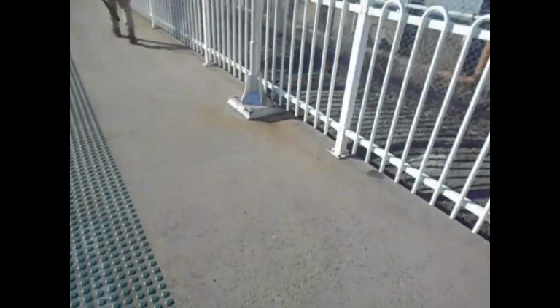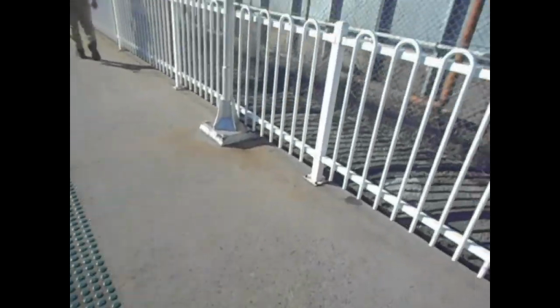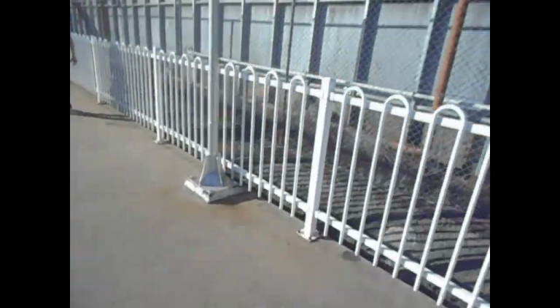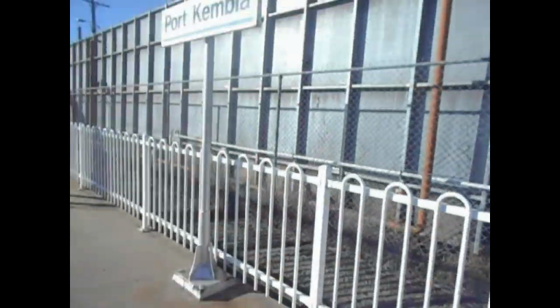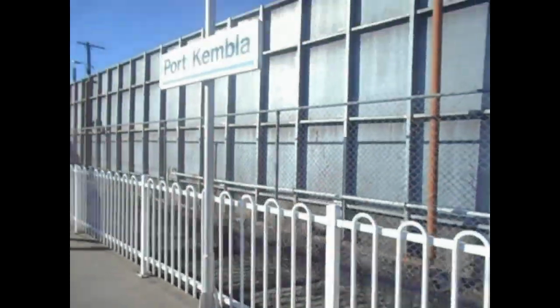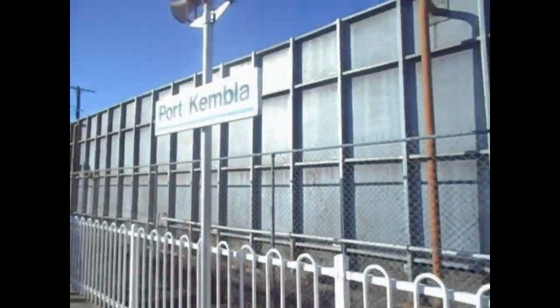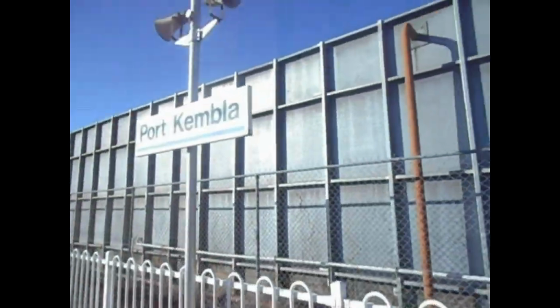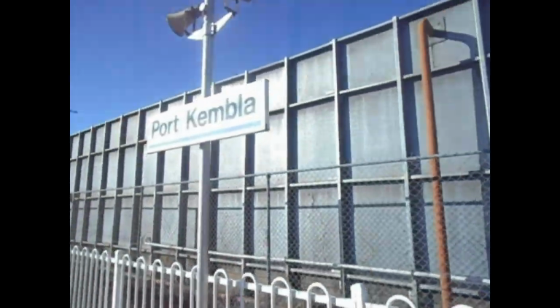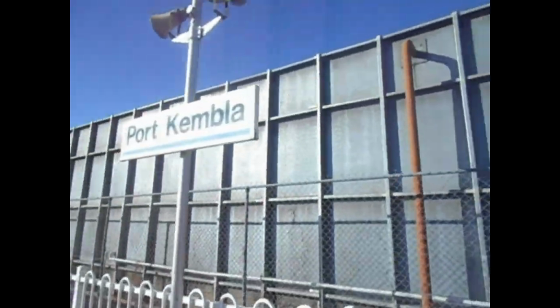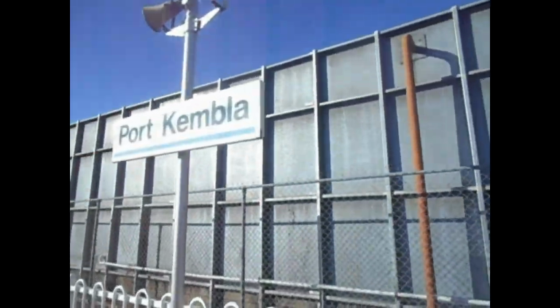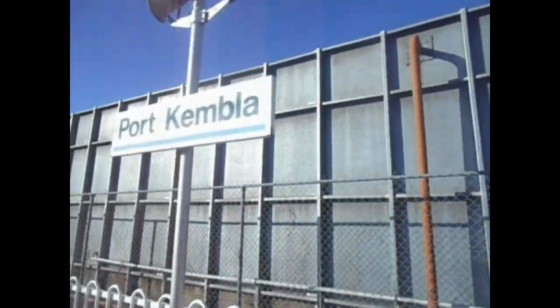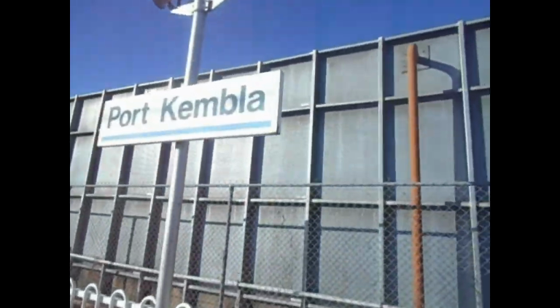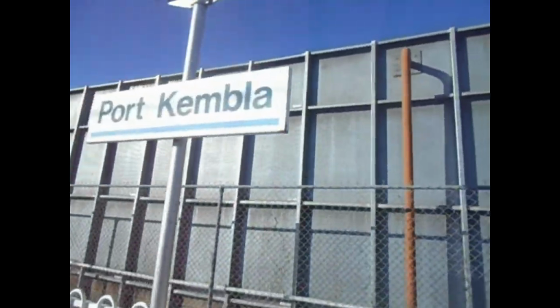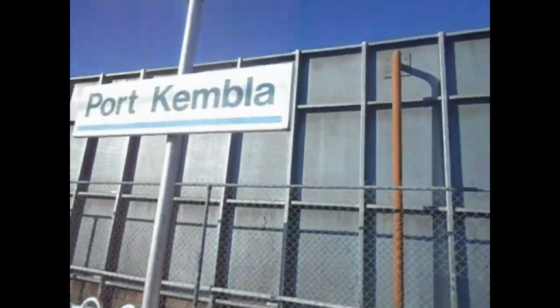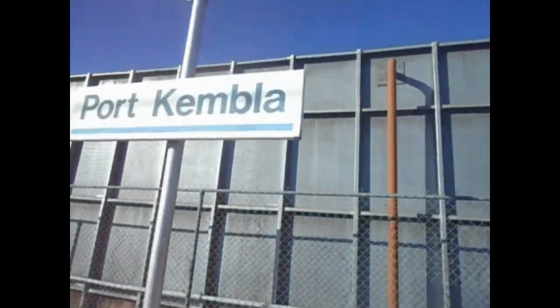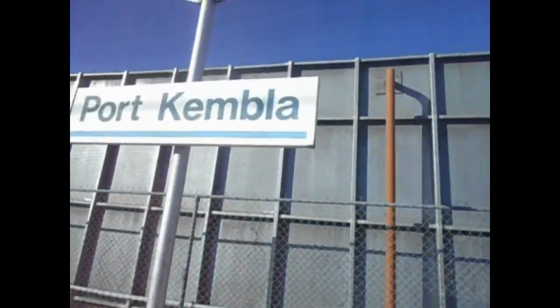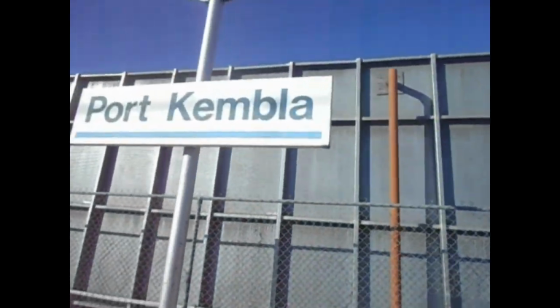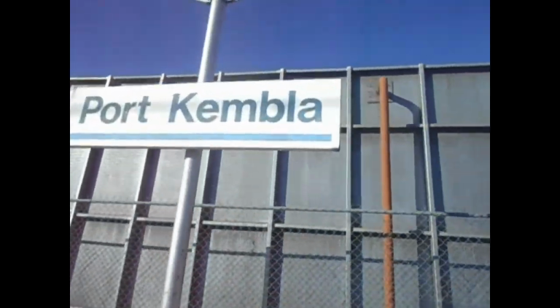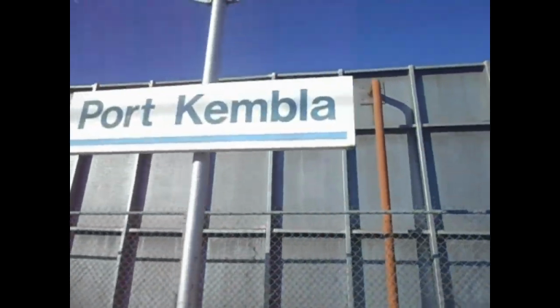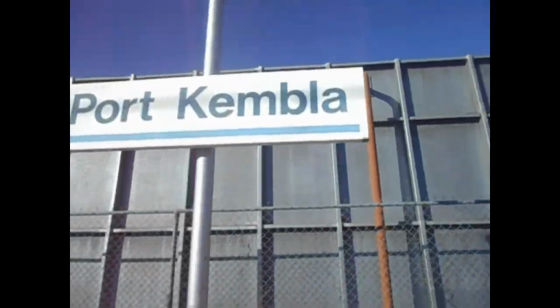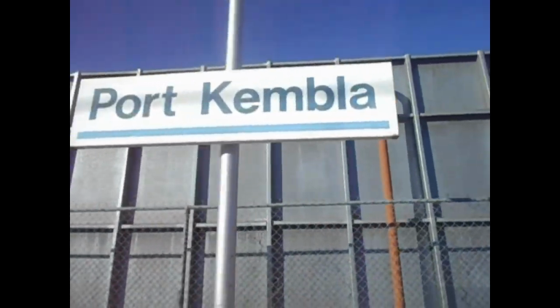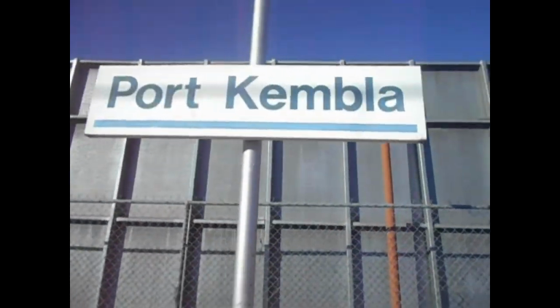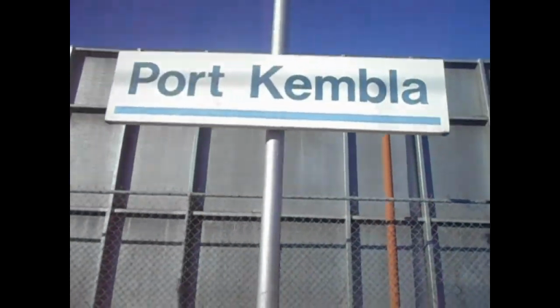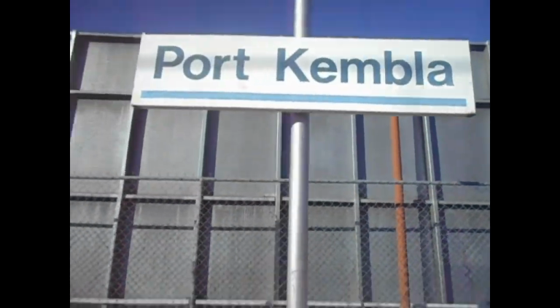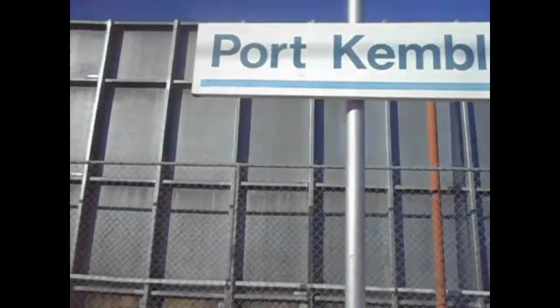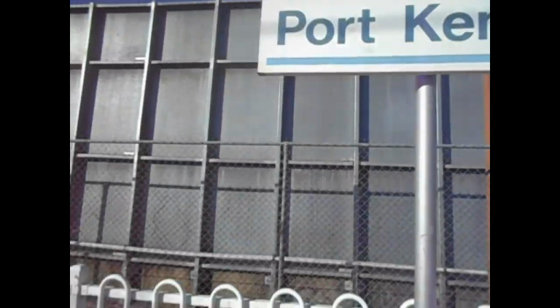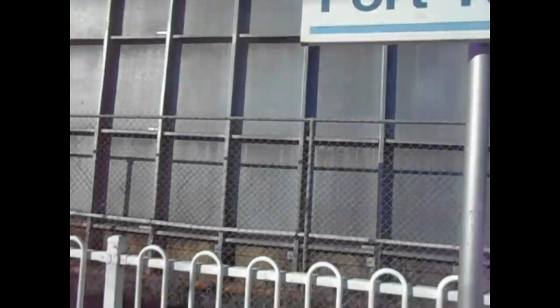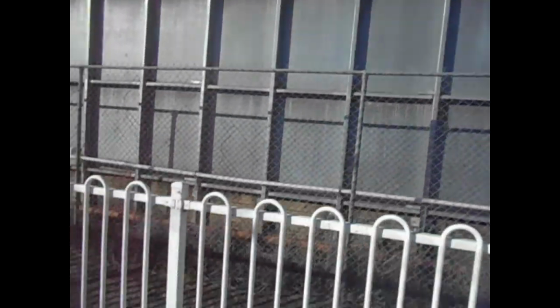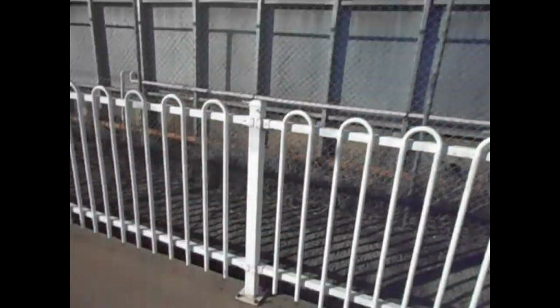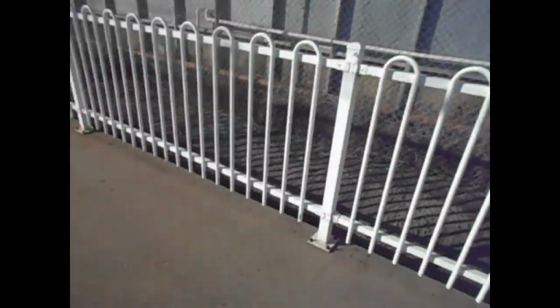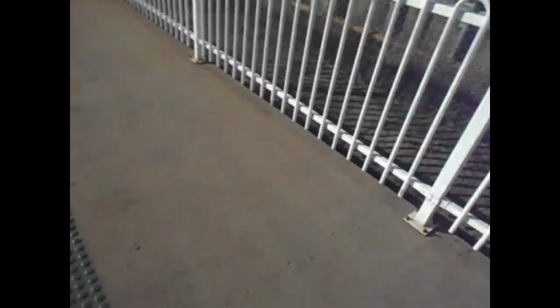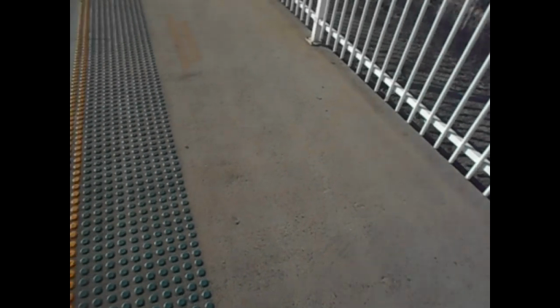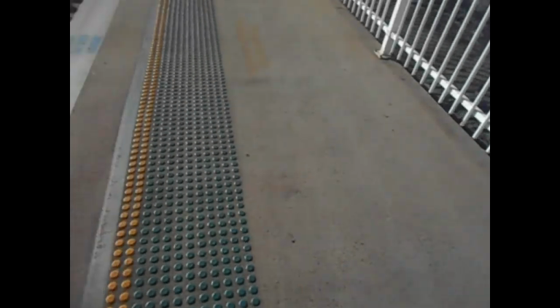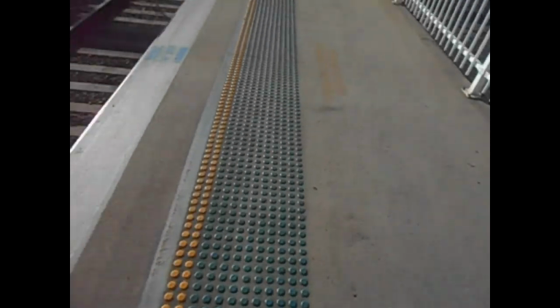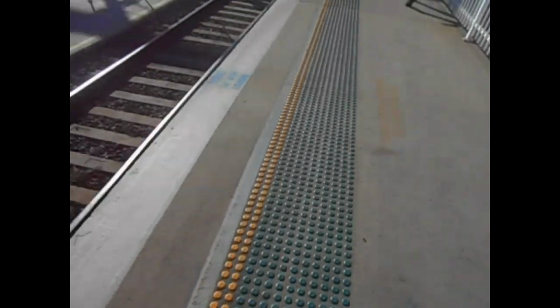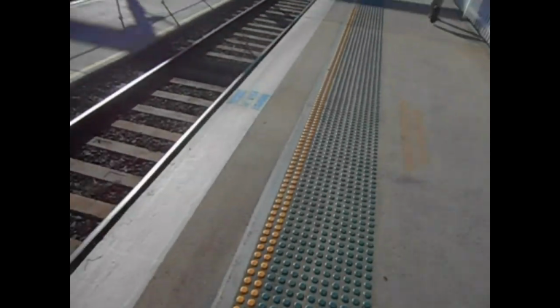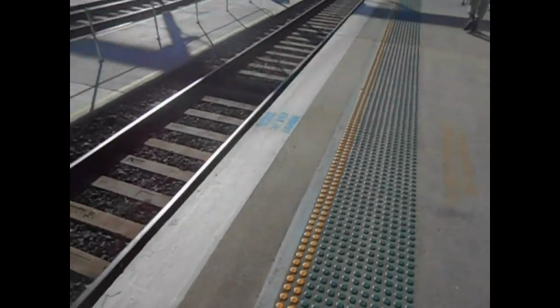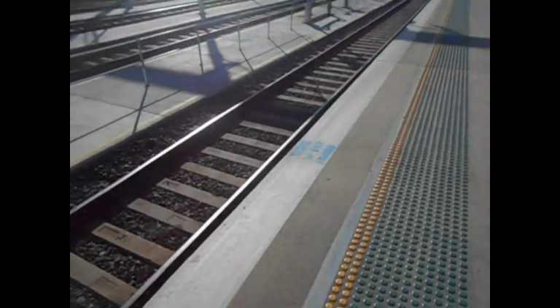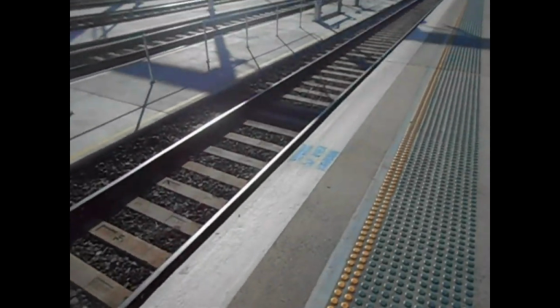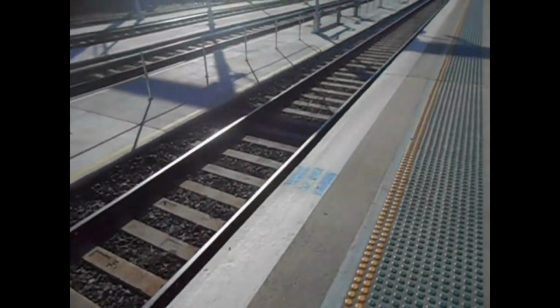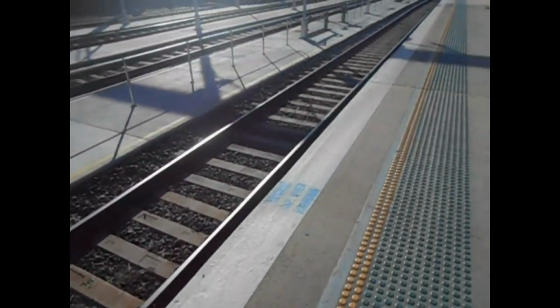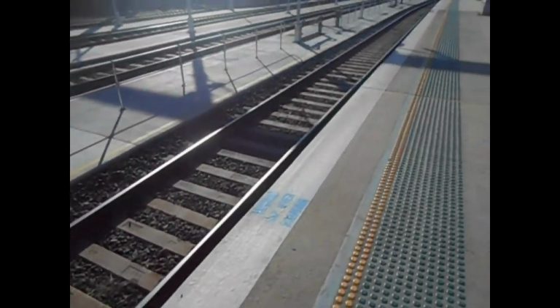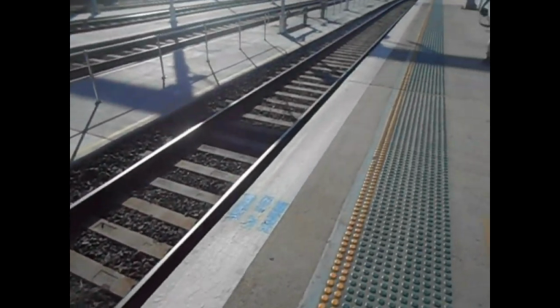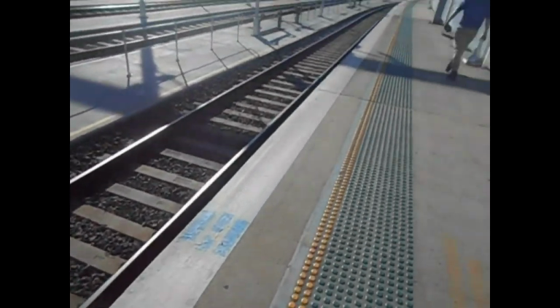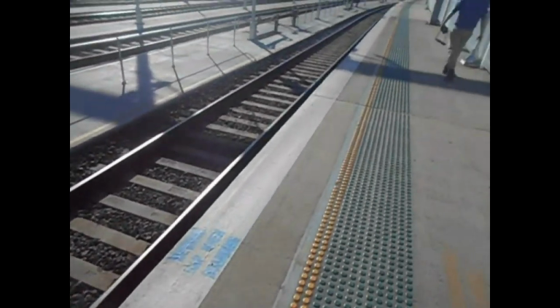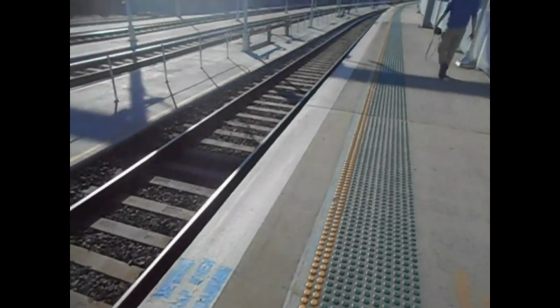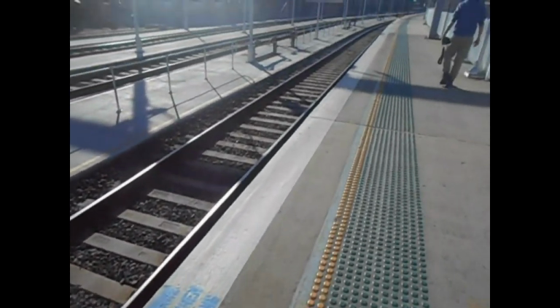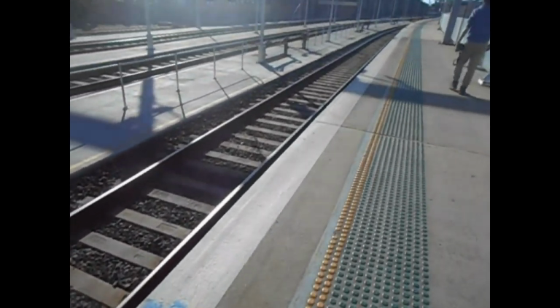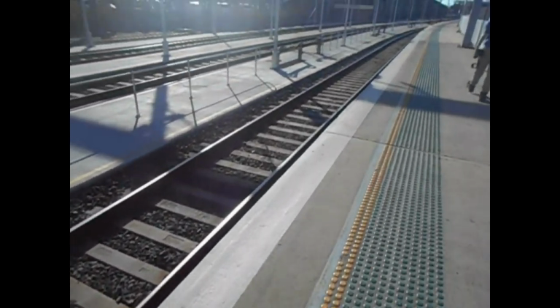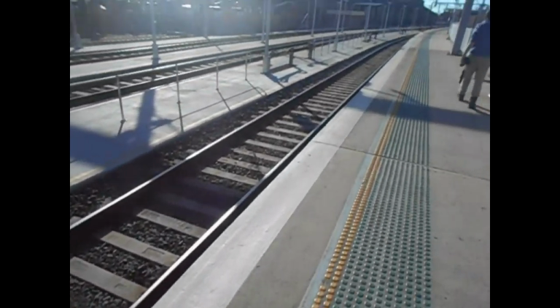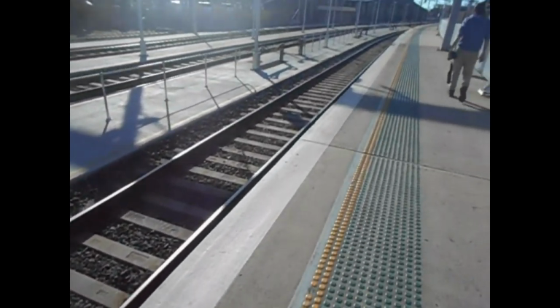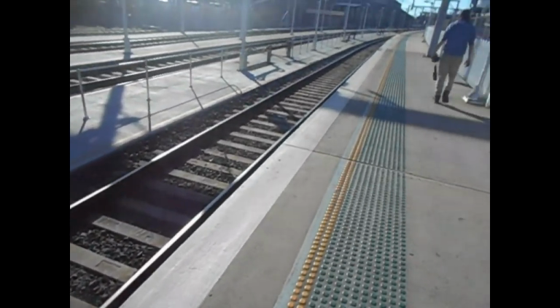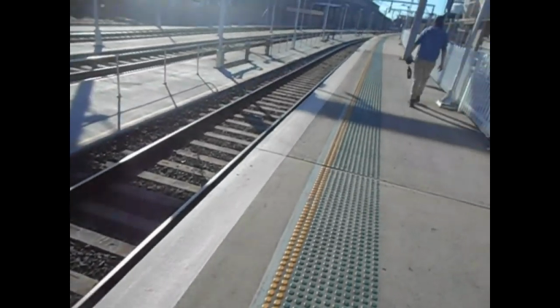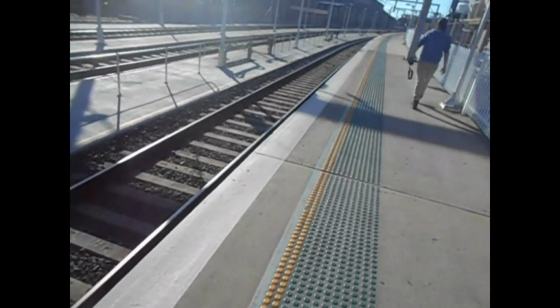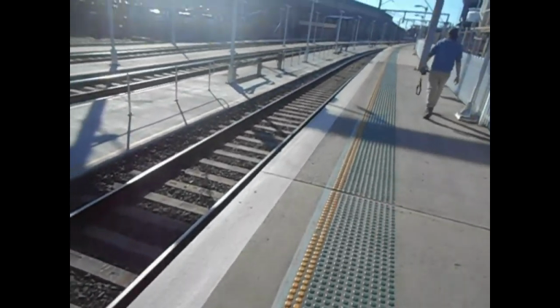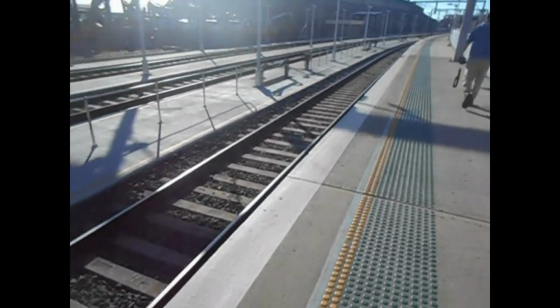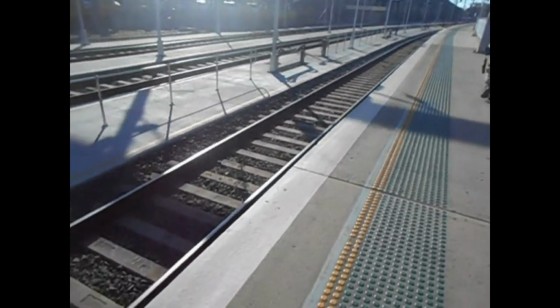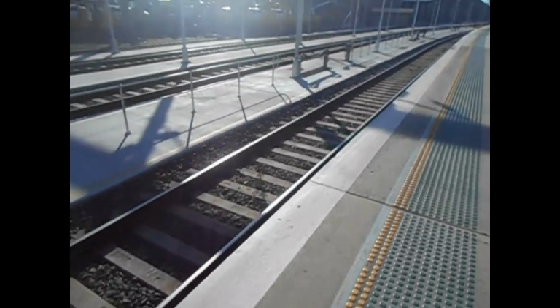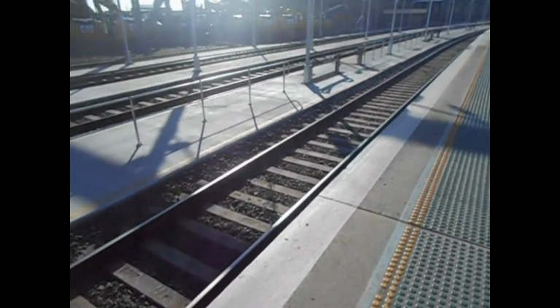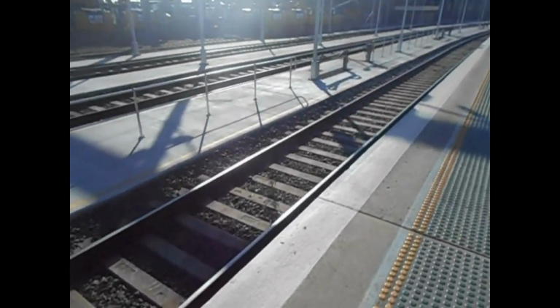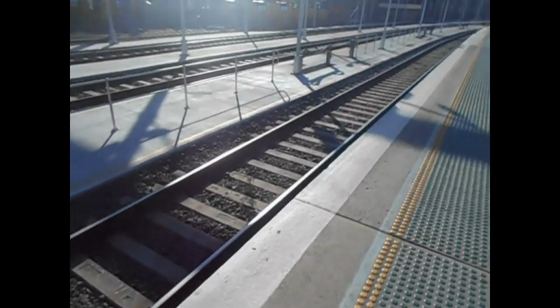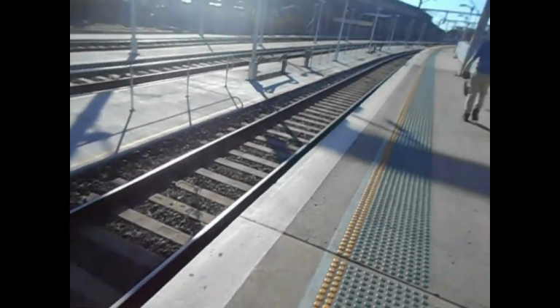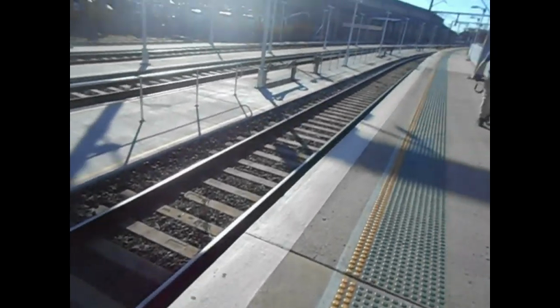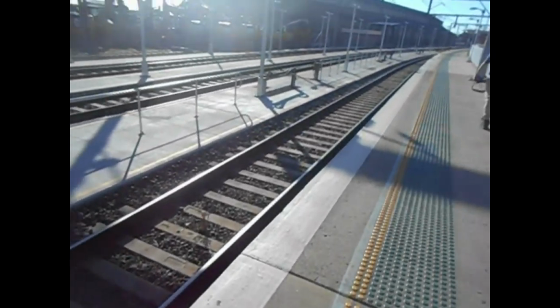There's the blue station sign — on the south line that is, which is what the blue indicates.